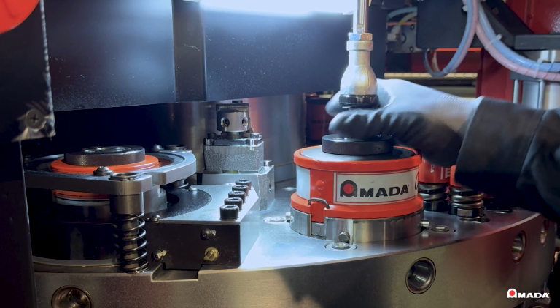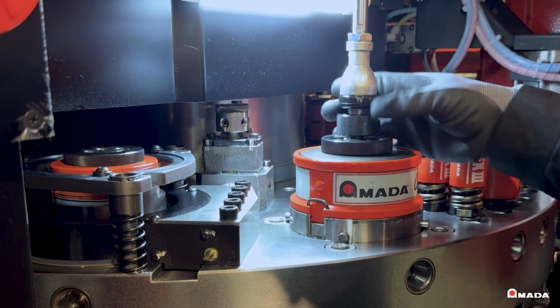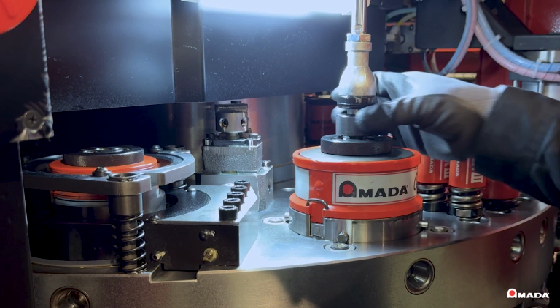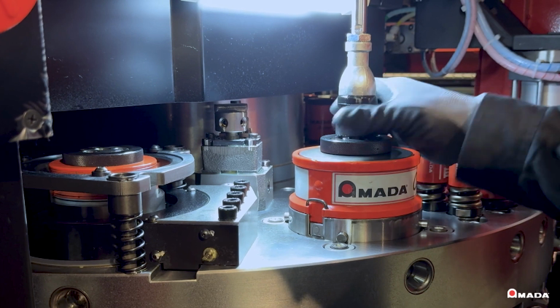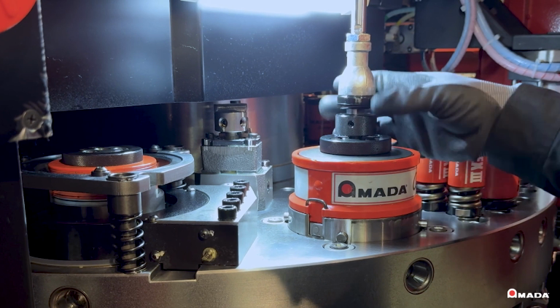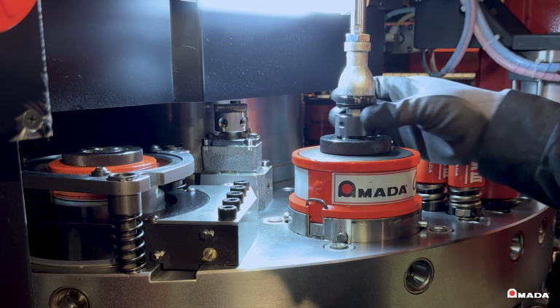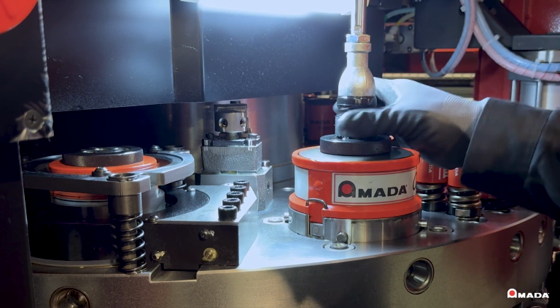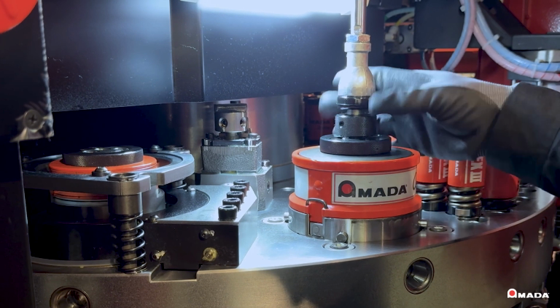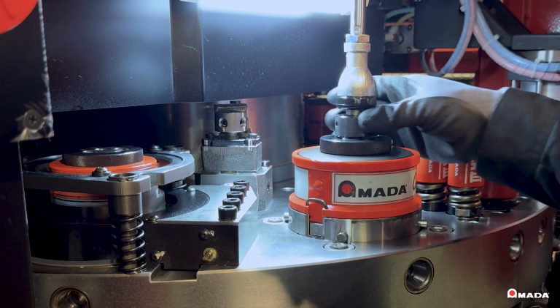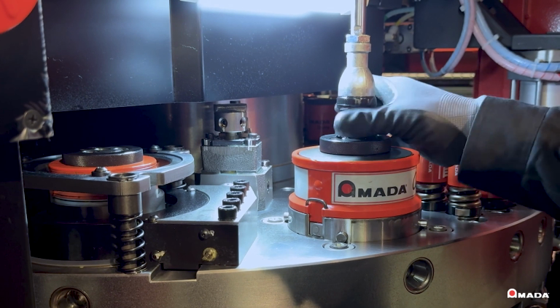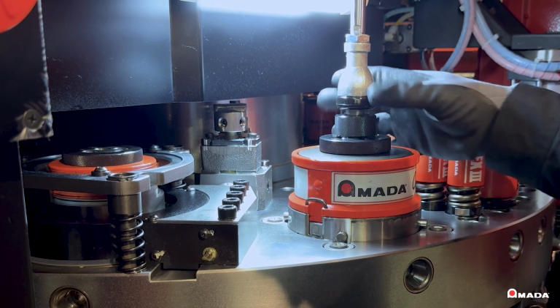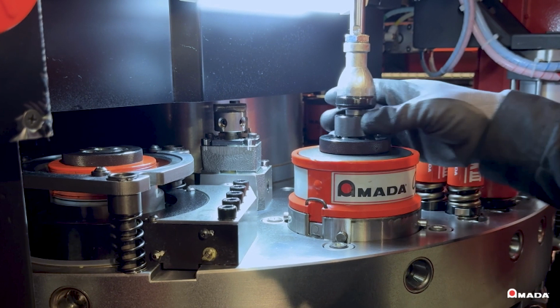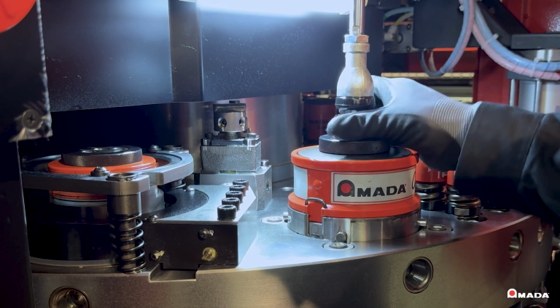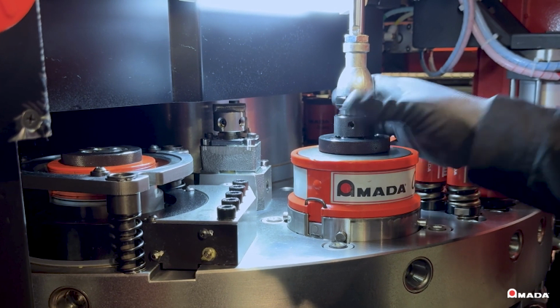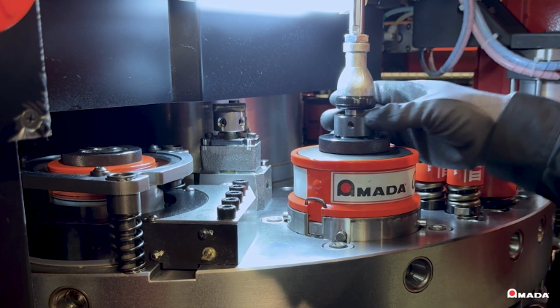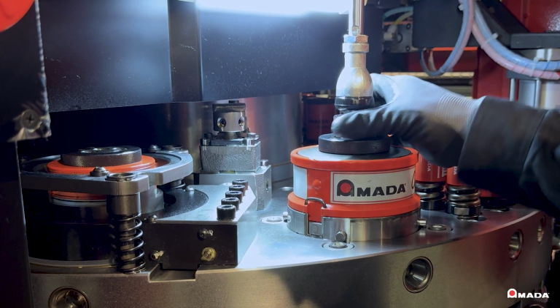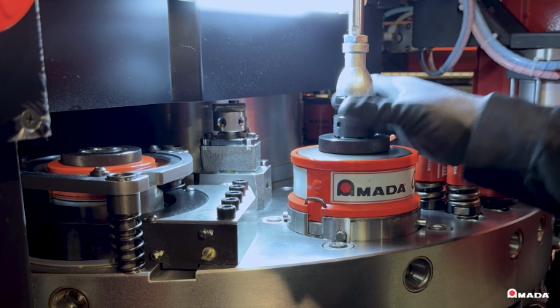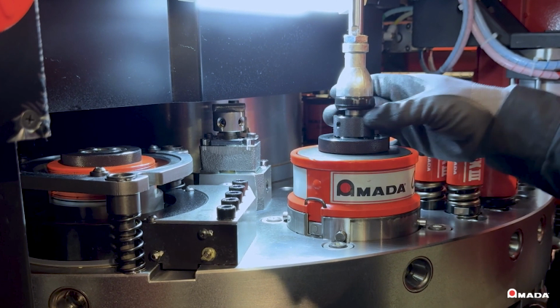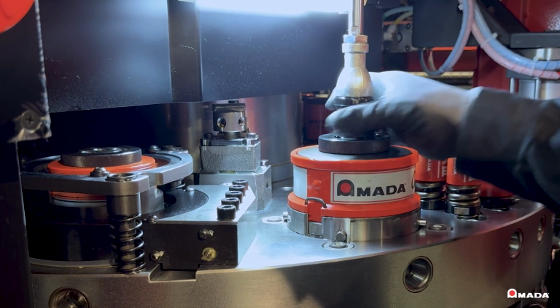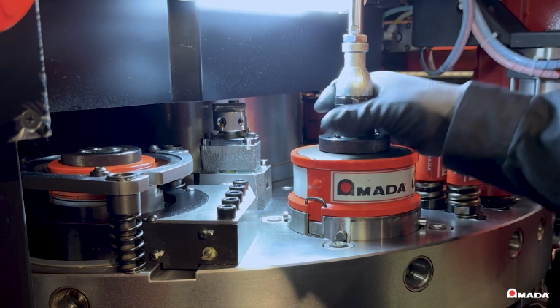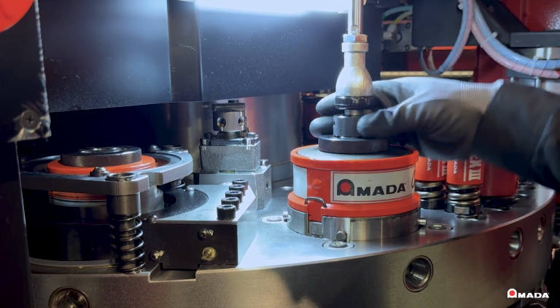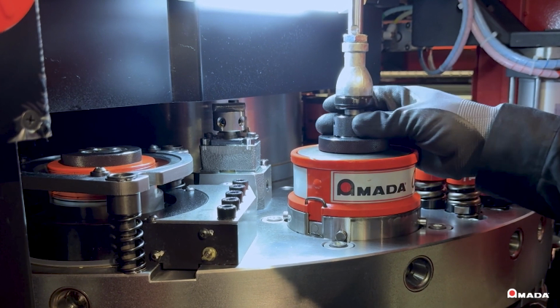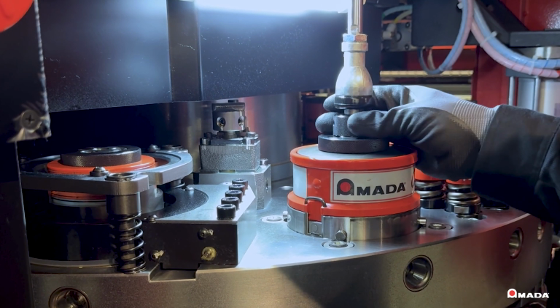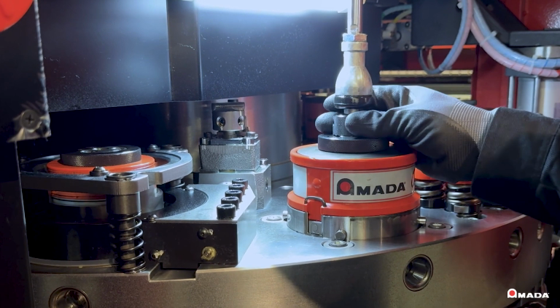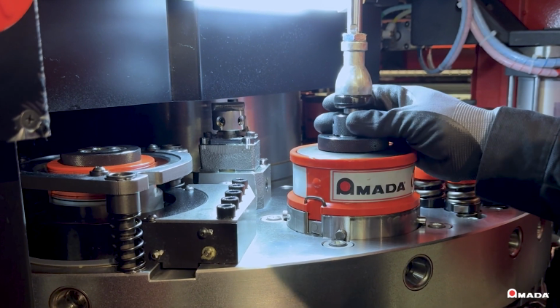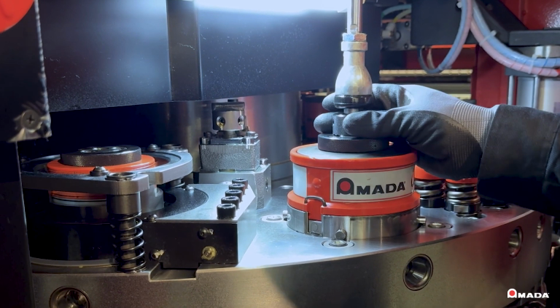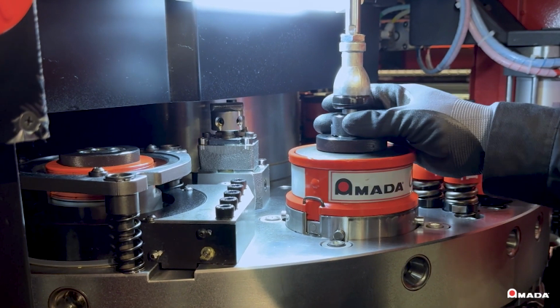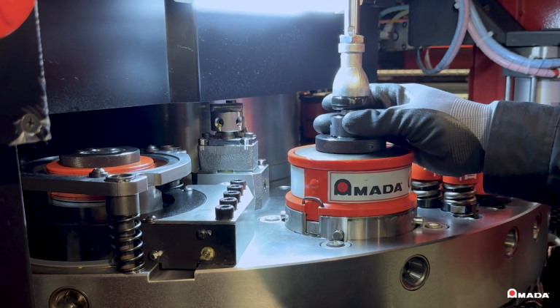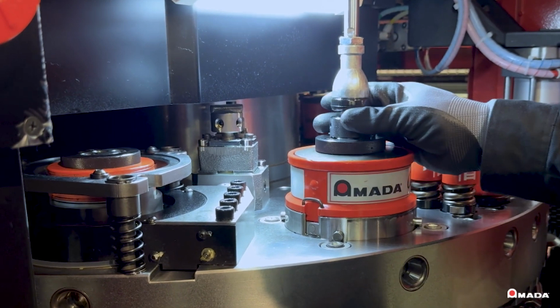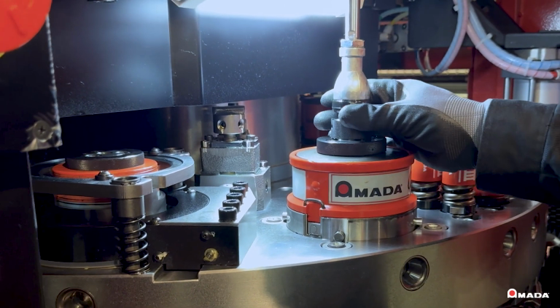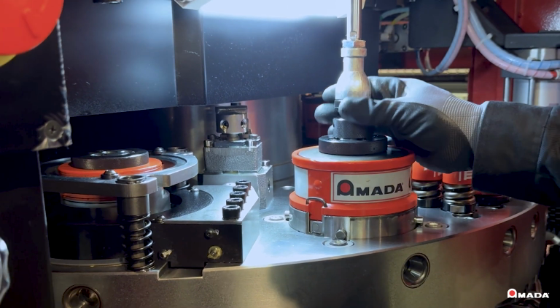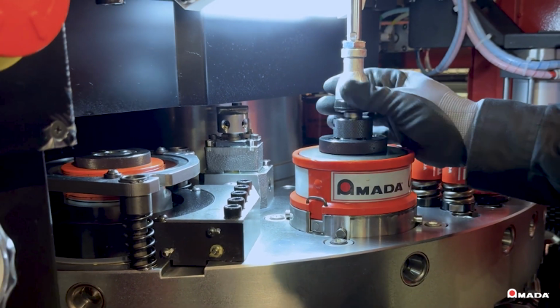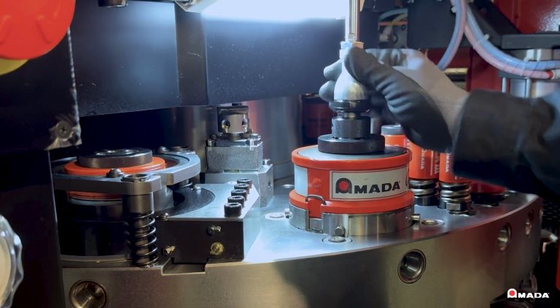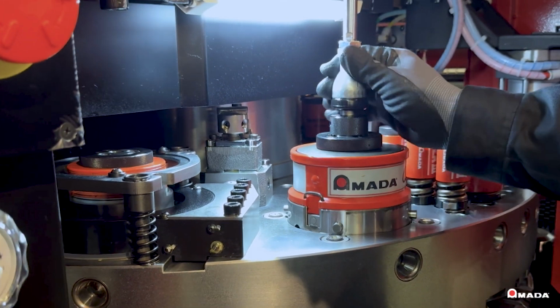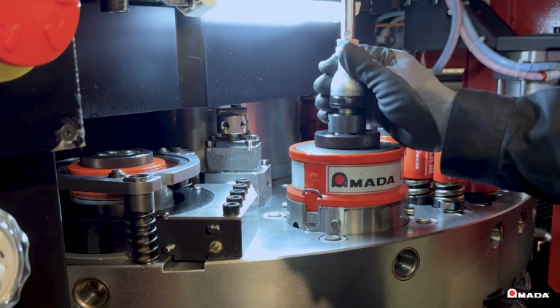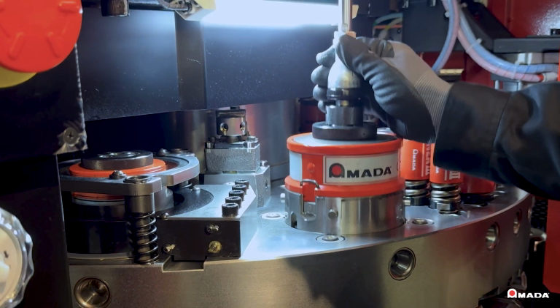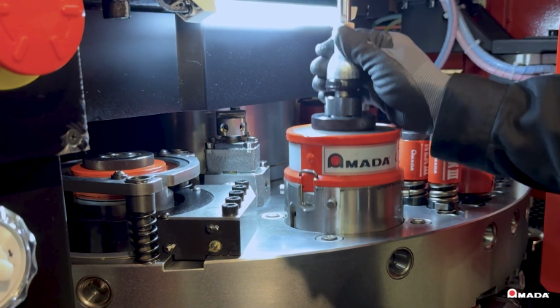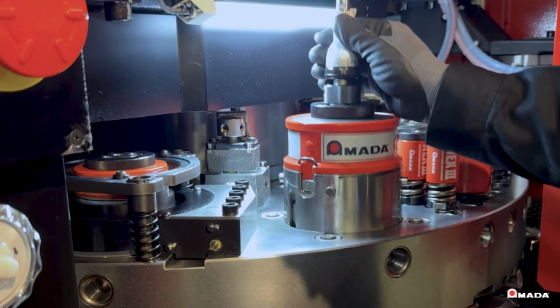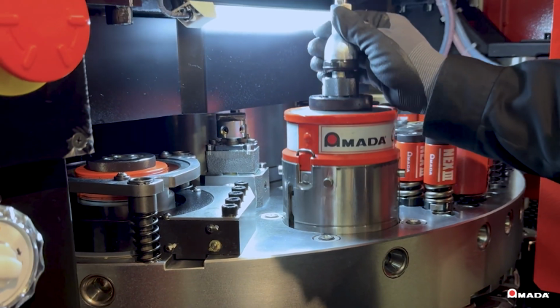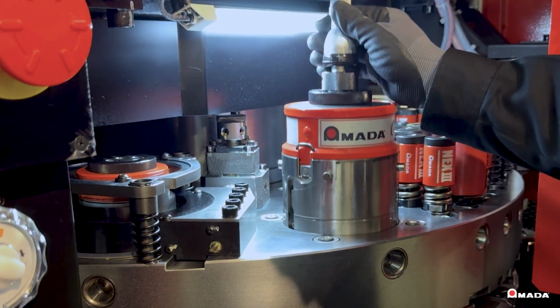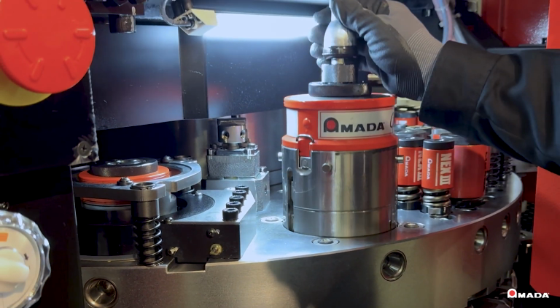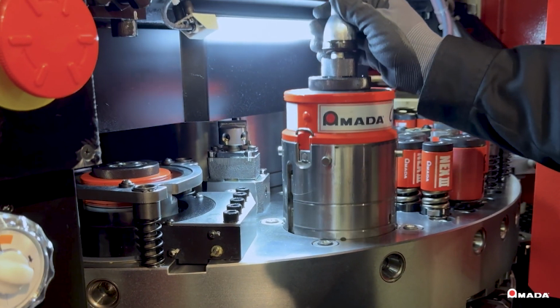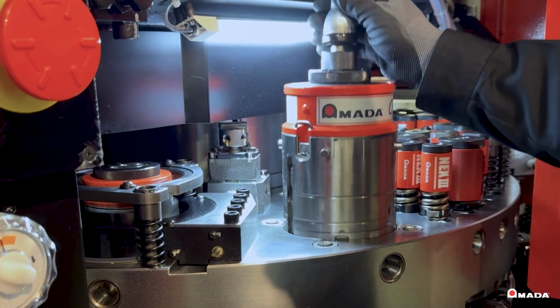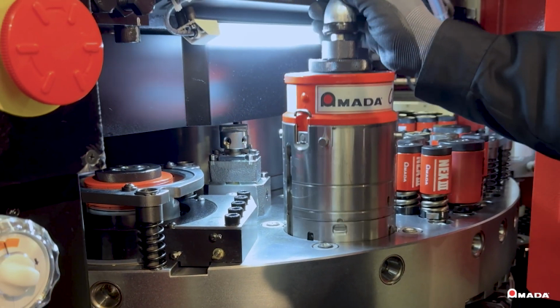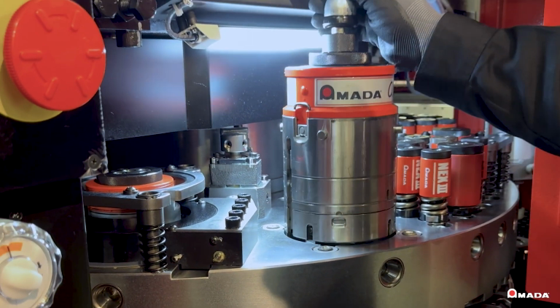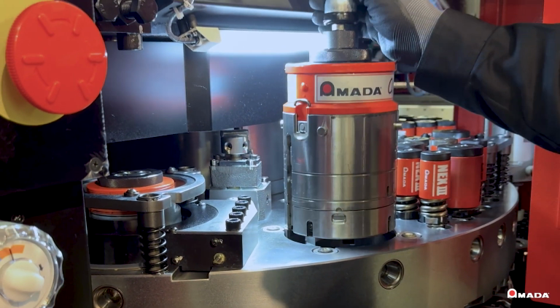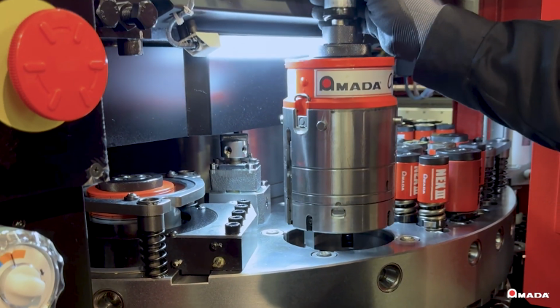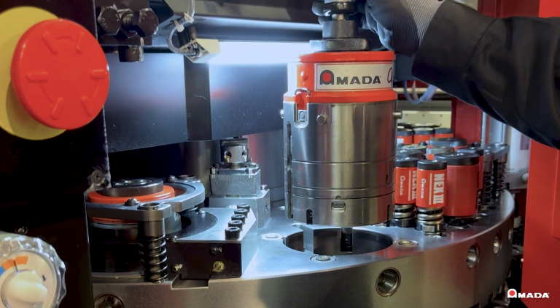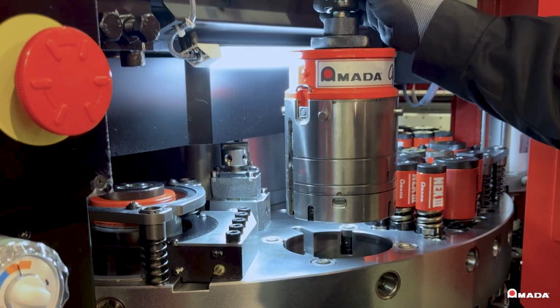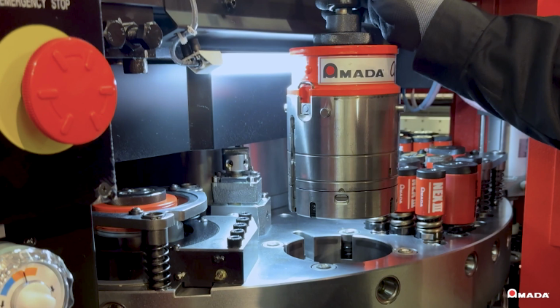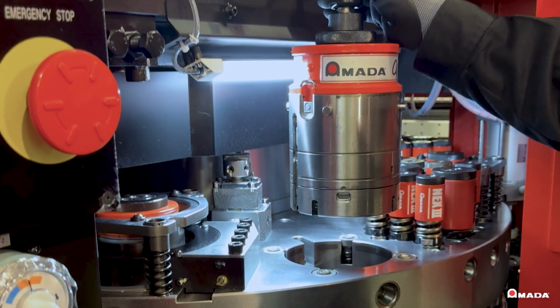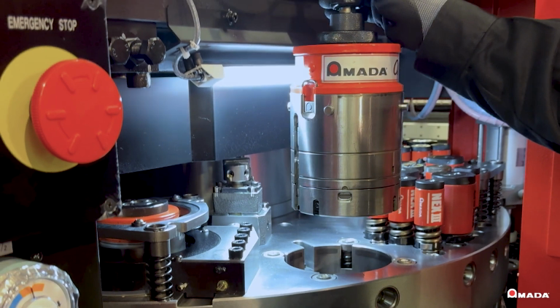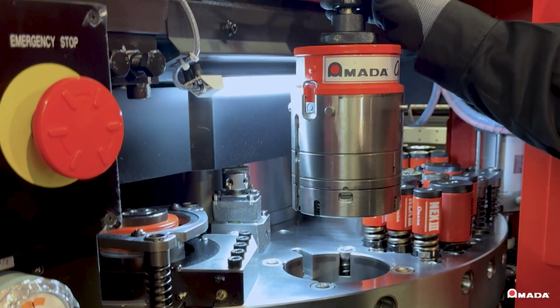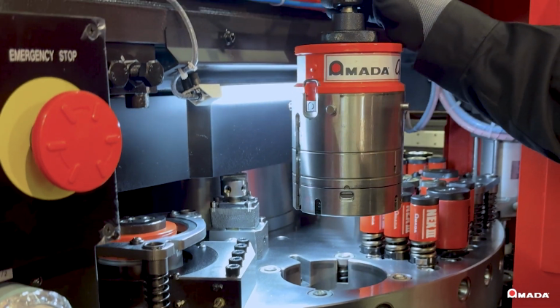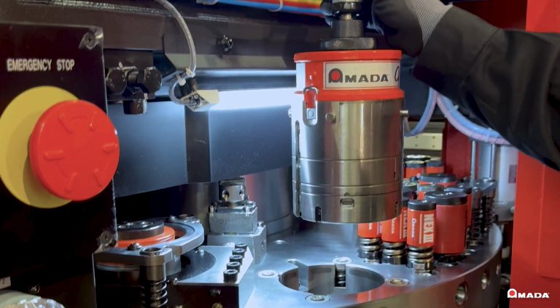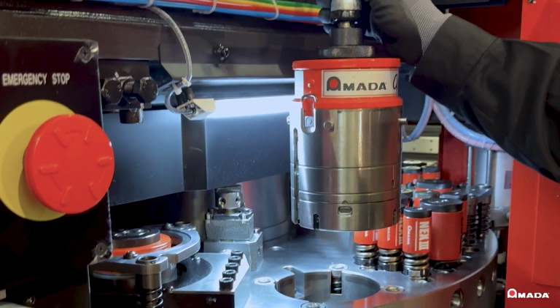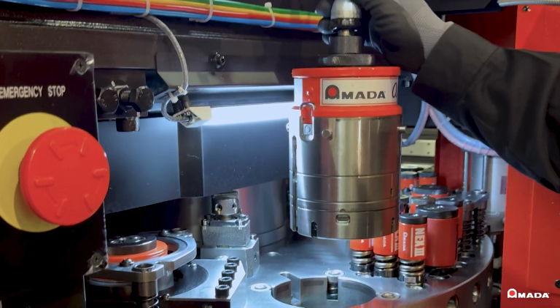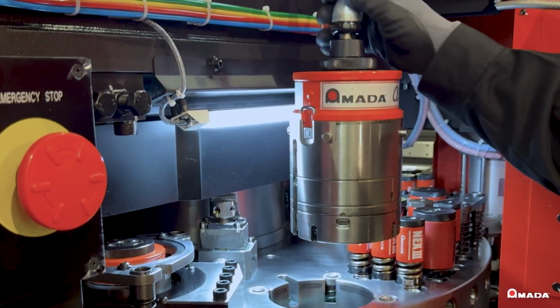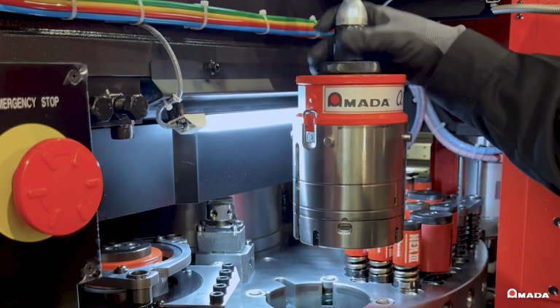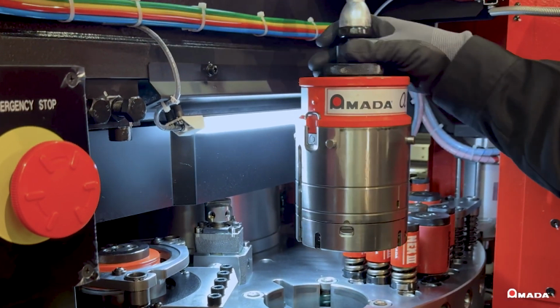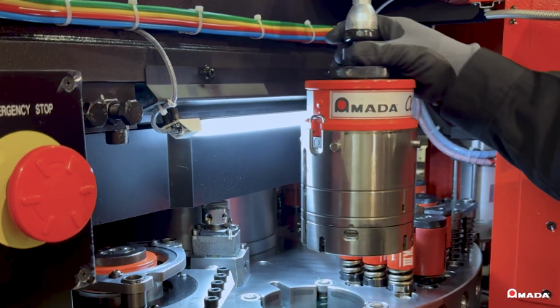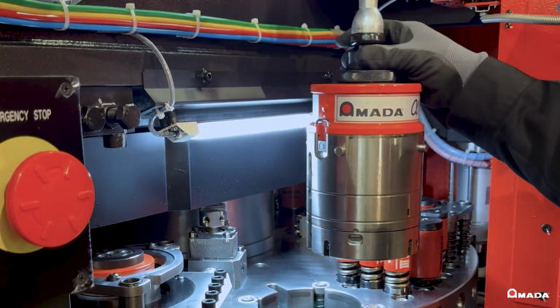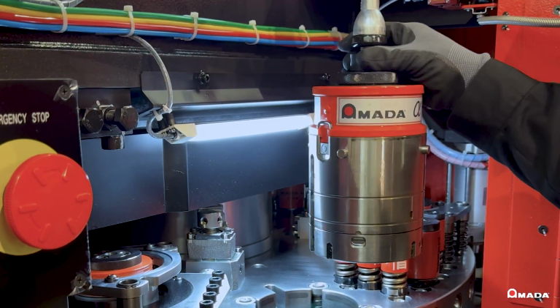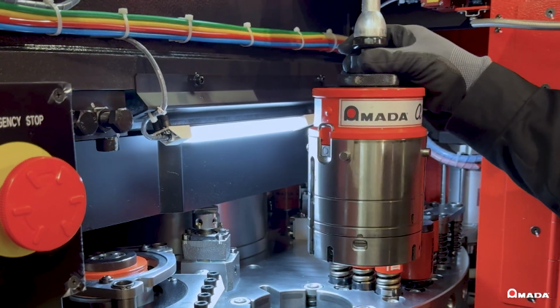A pneumatically operated tool balancer provides quick, easy, and safe loading and unloading of large tool stations.